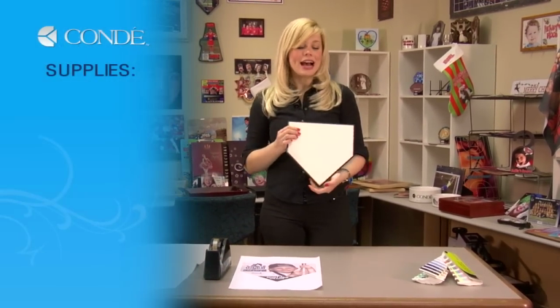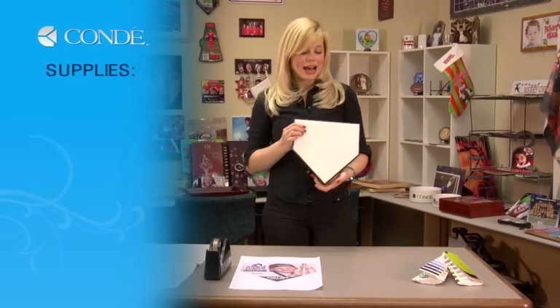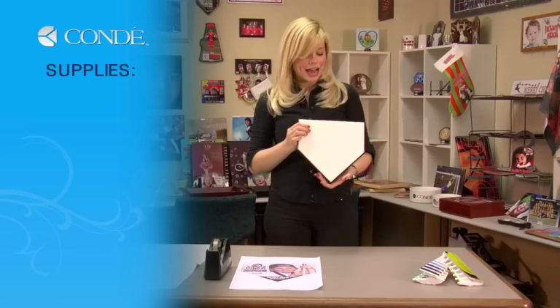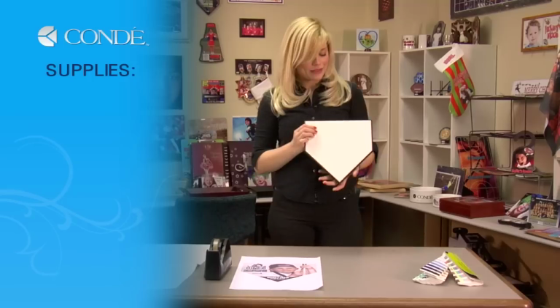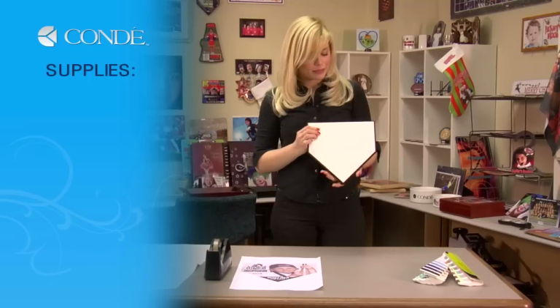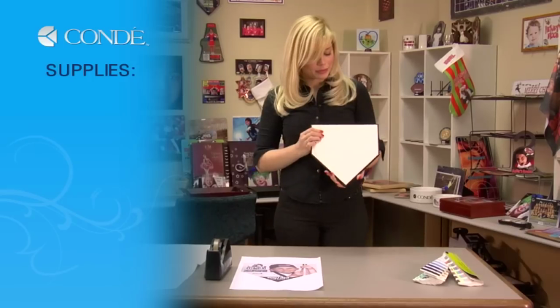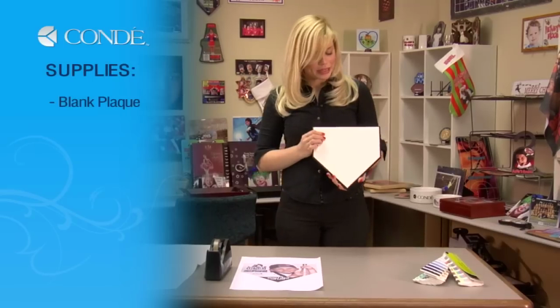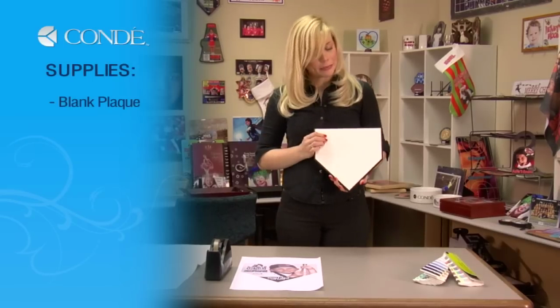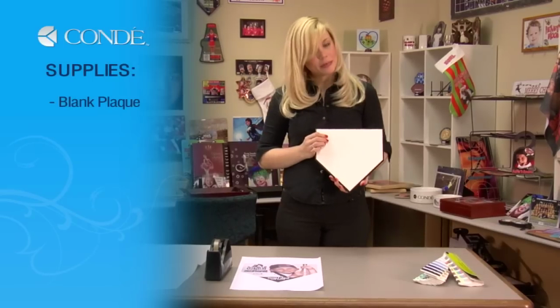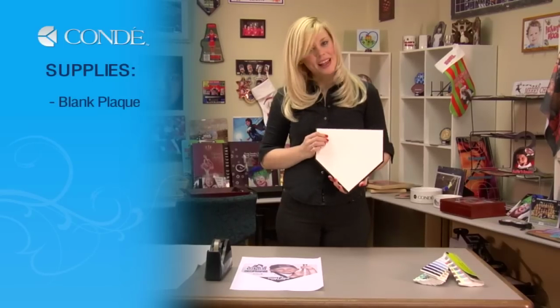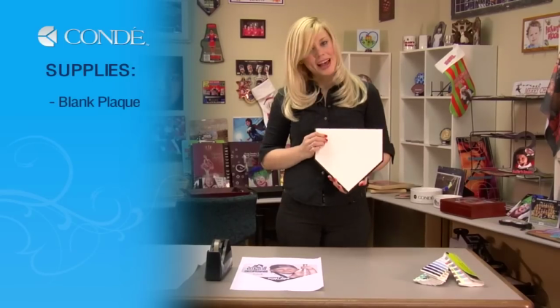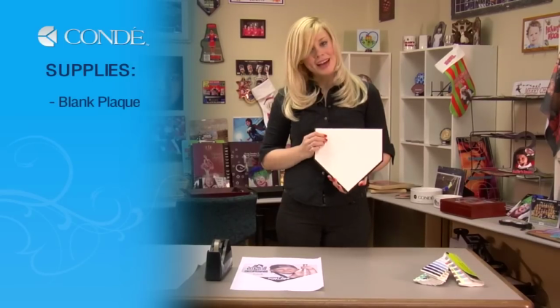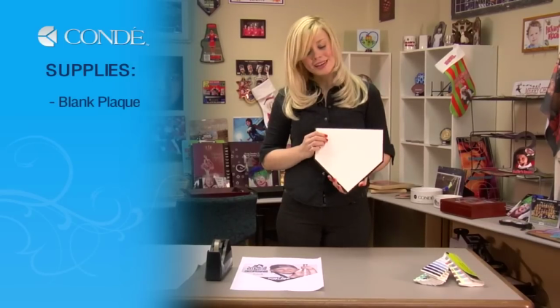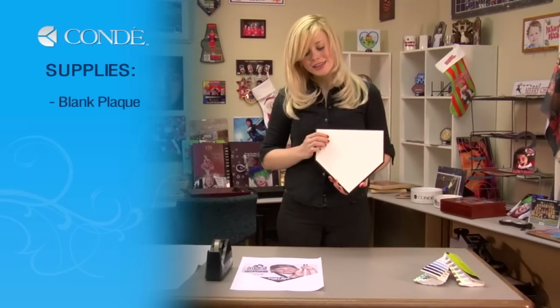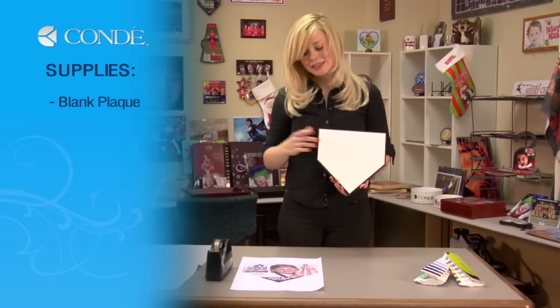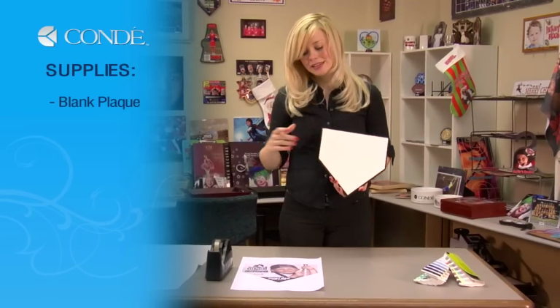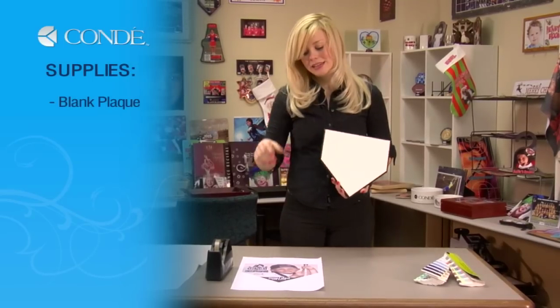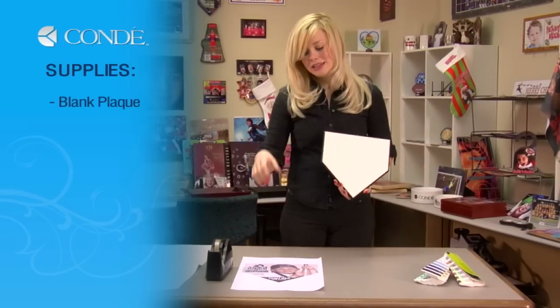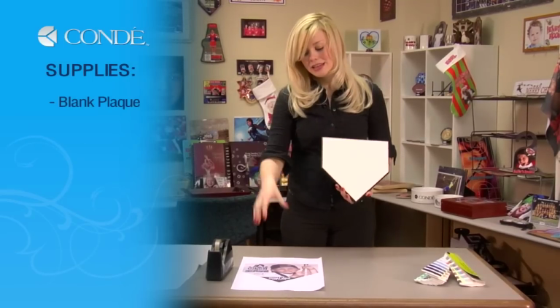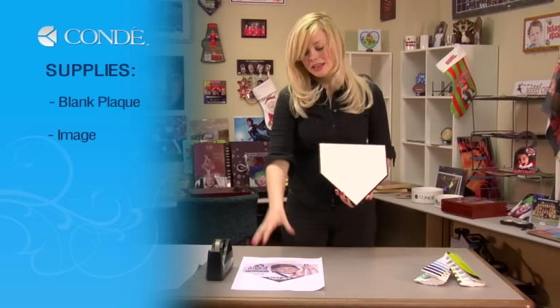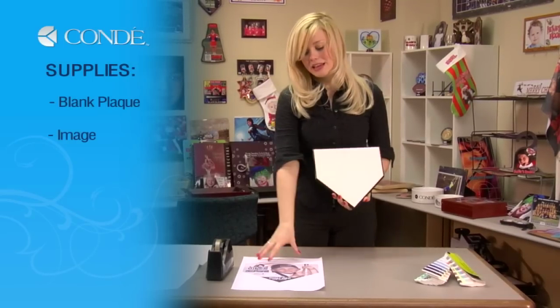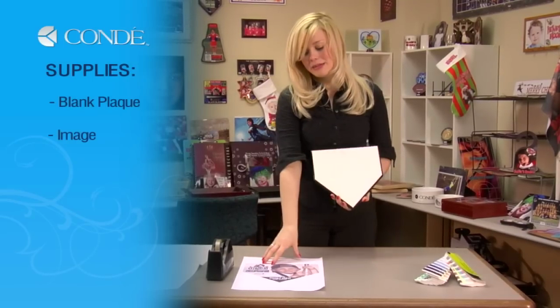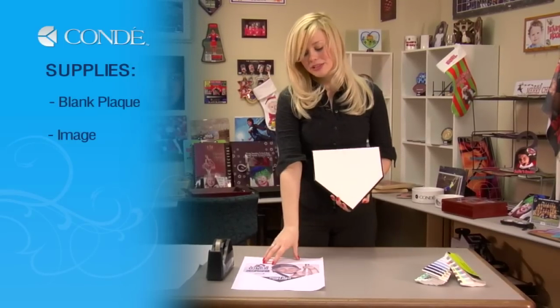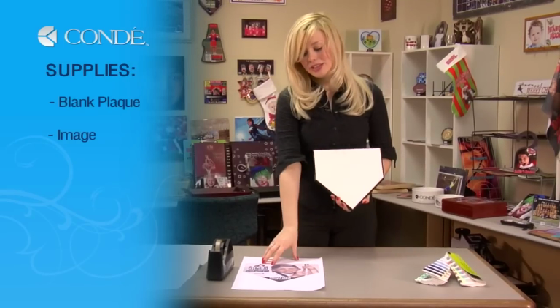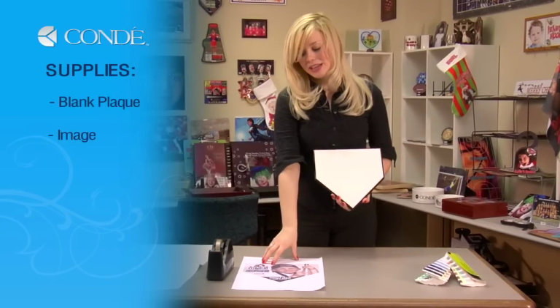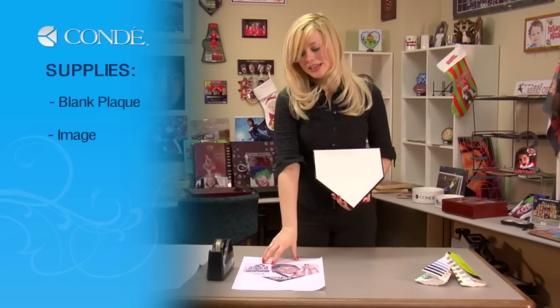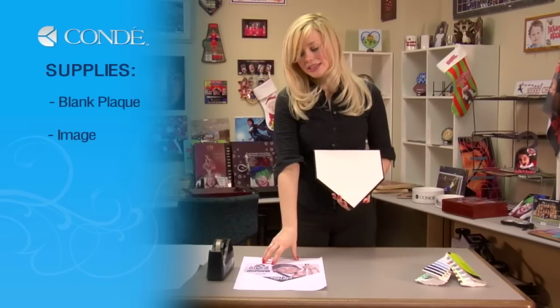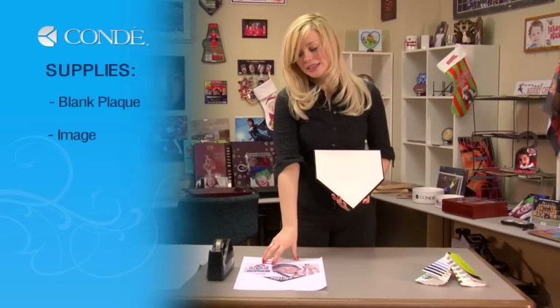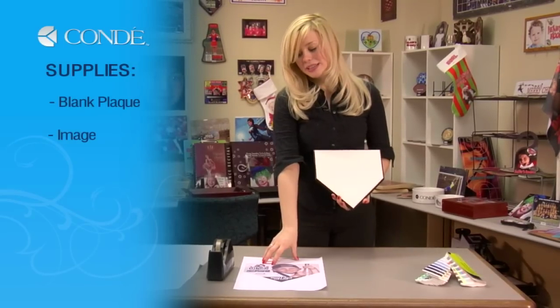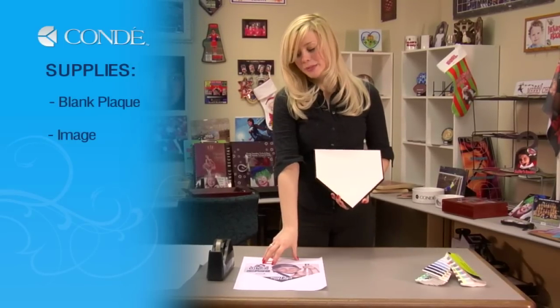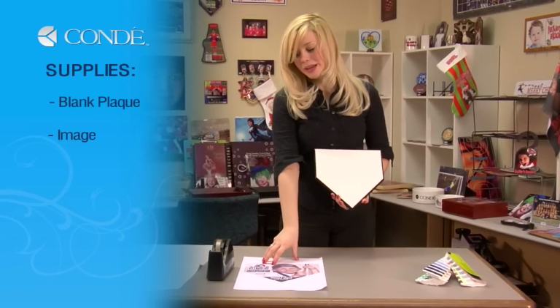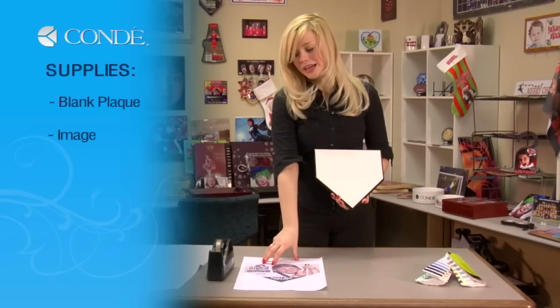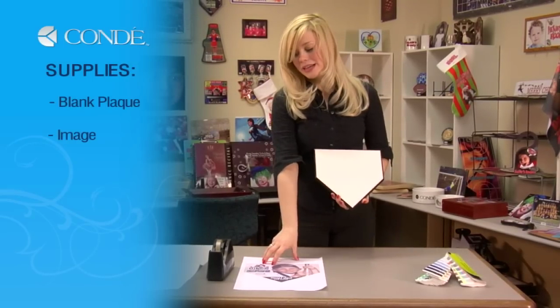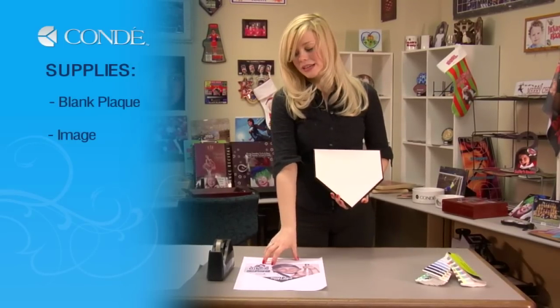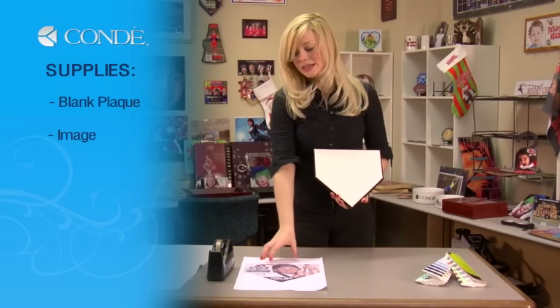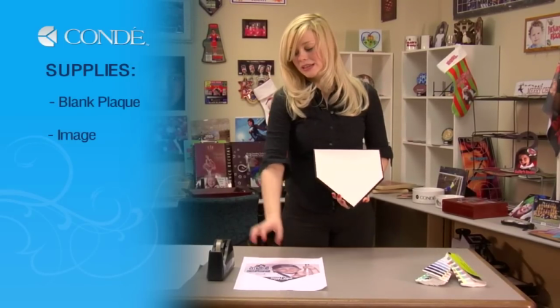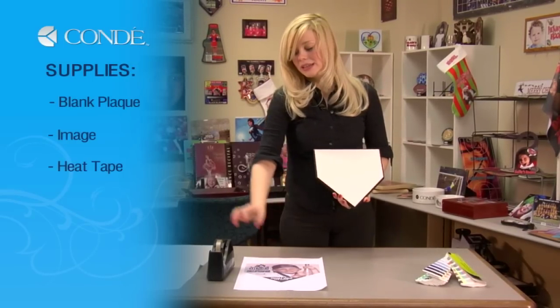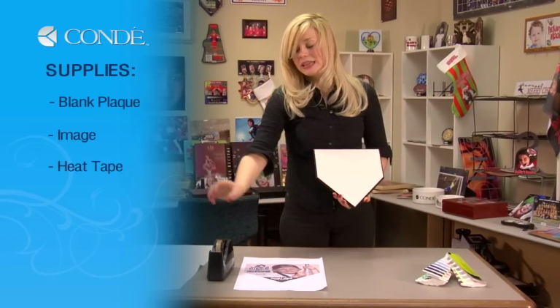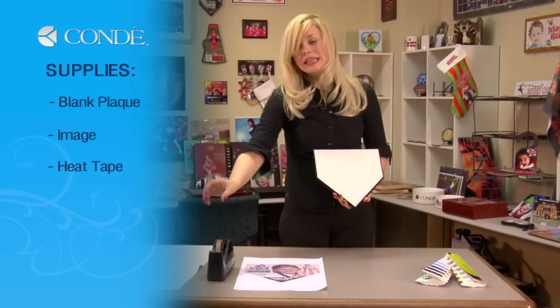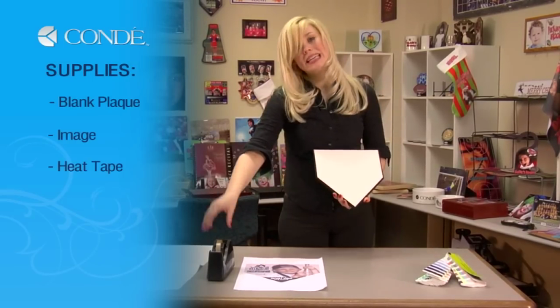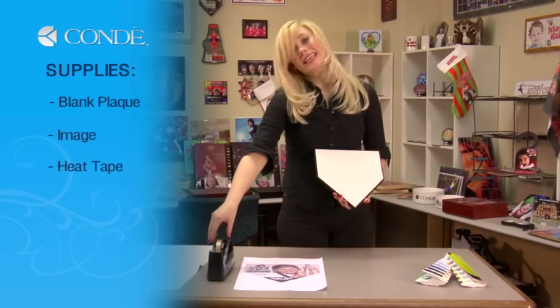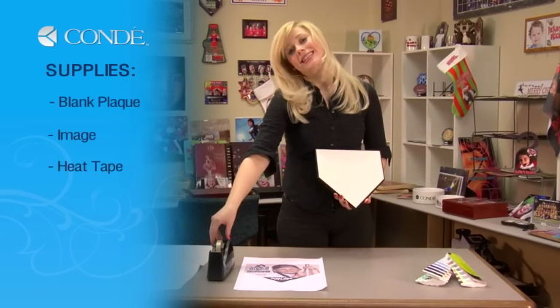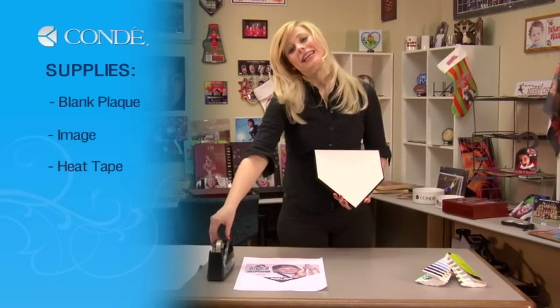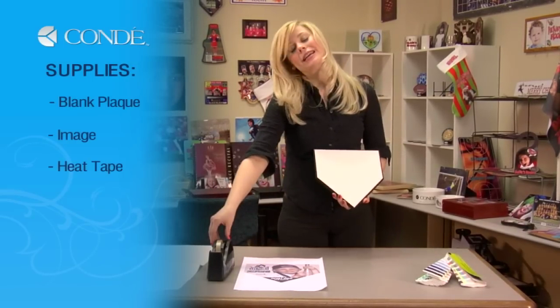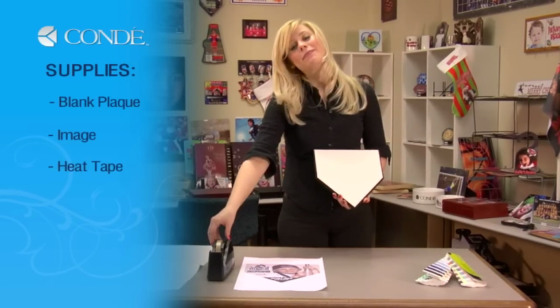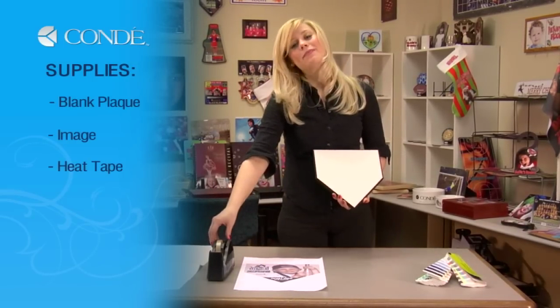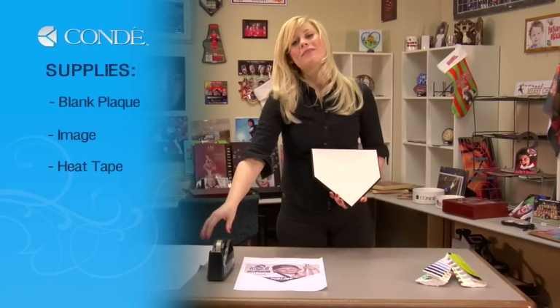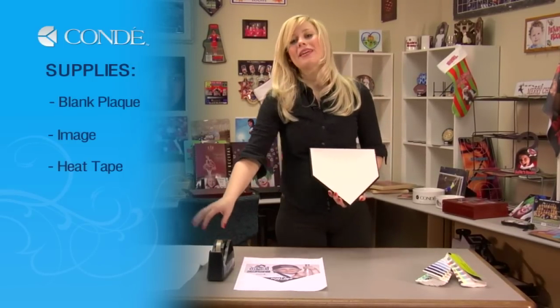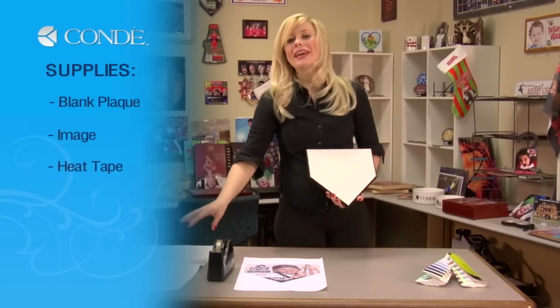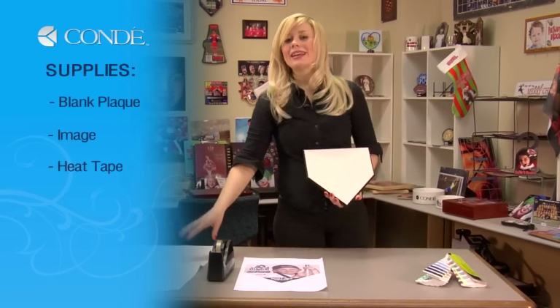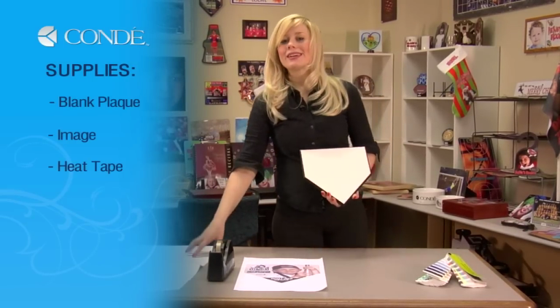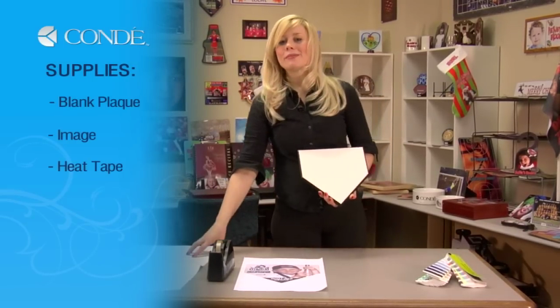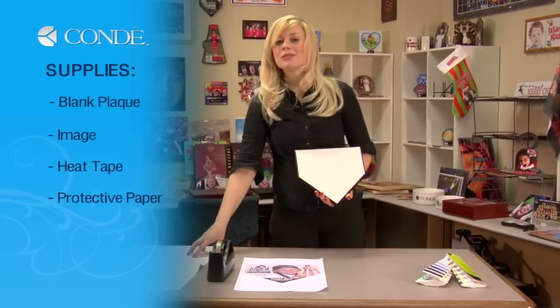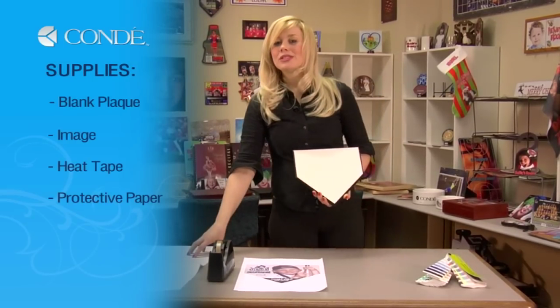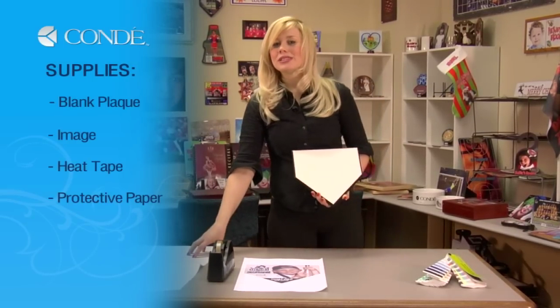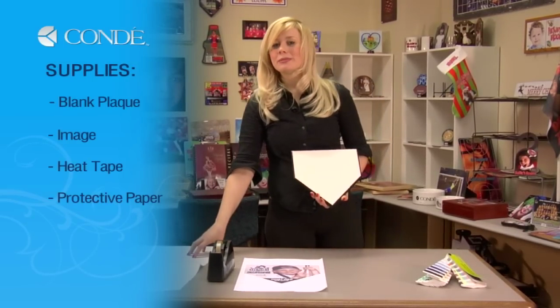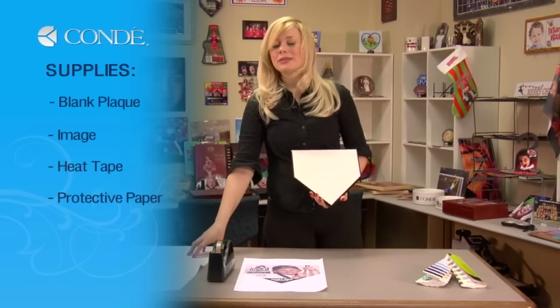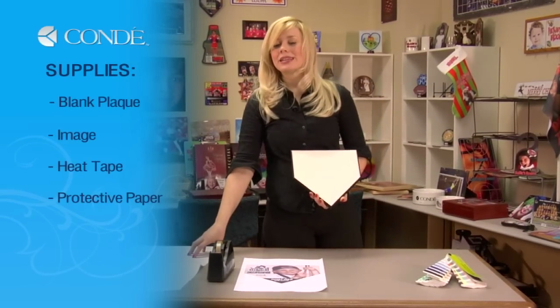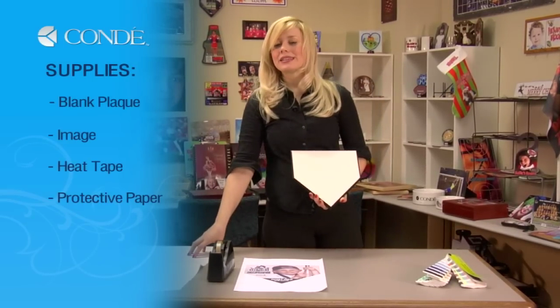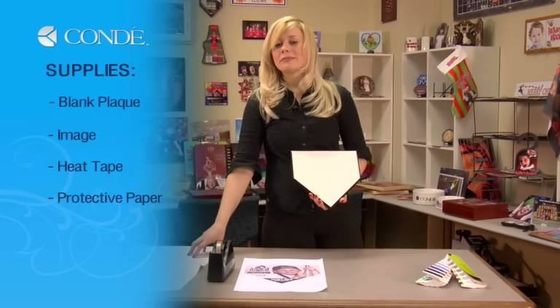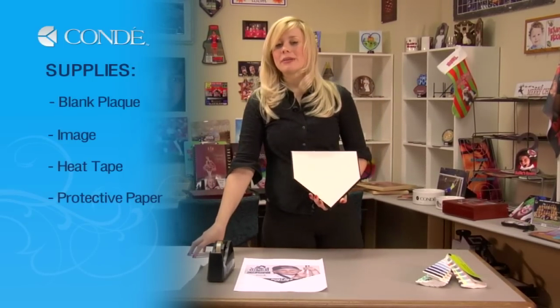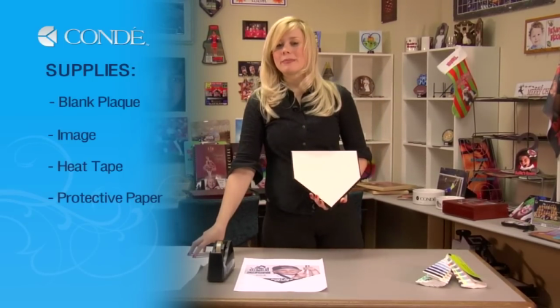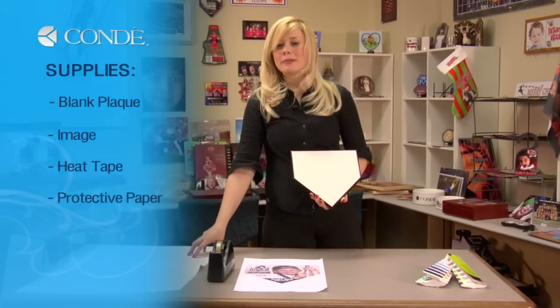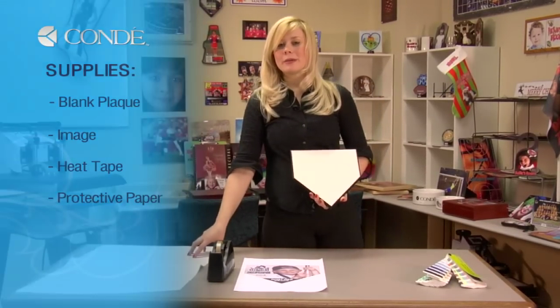I have a blank plaque, the image I'd like to display, heat tape, and a couple sheets of protective paper.